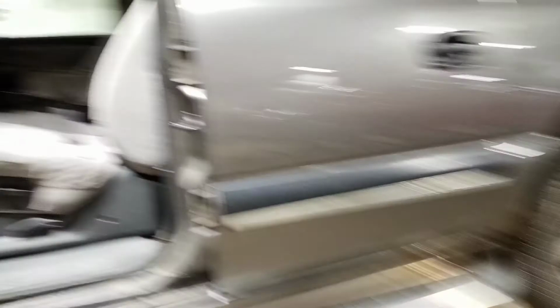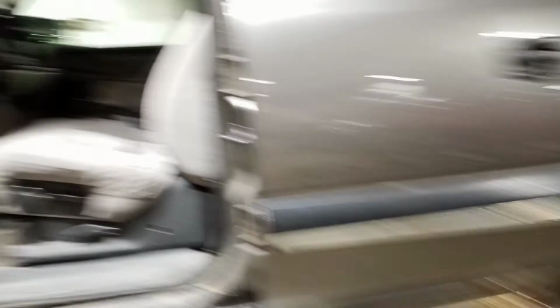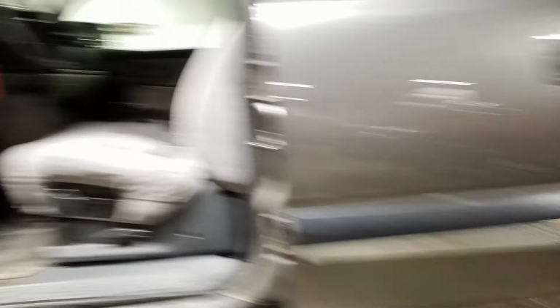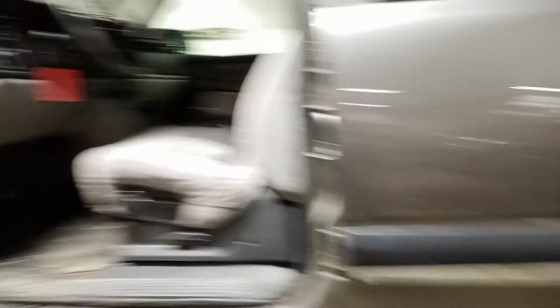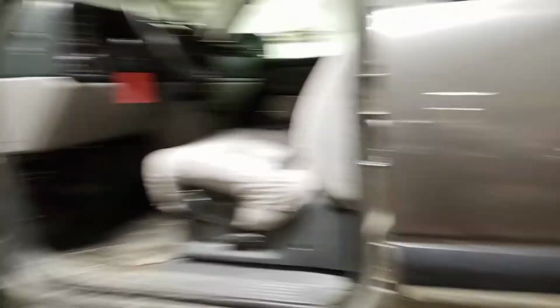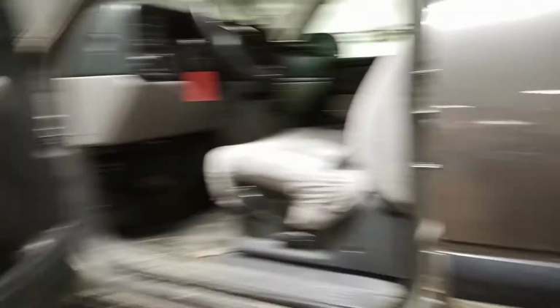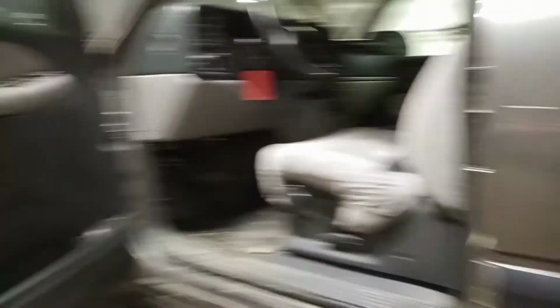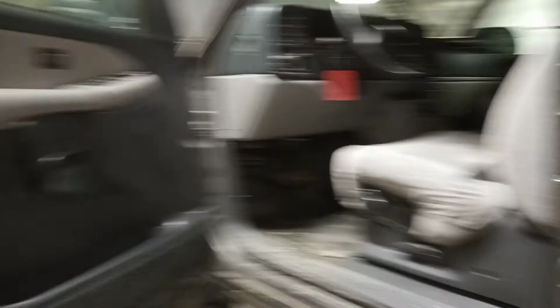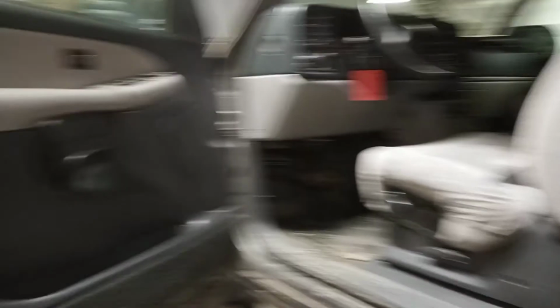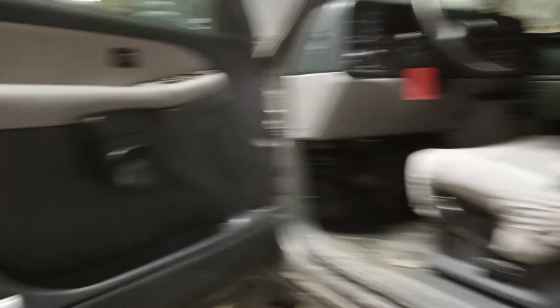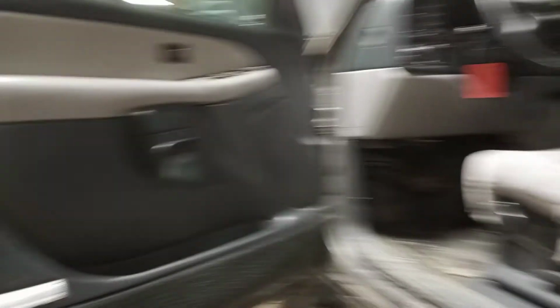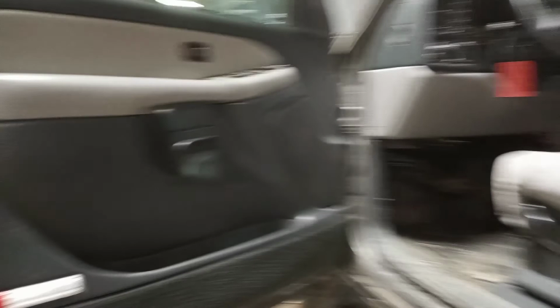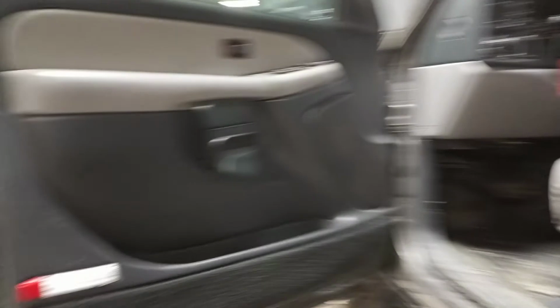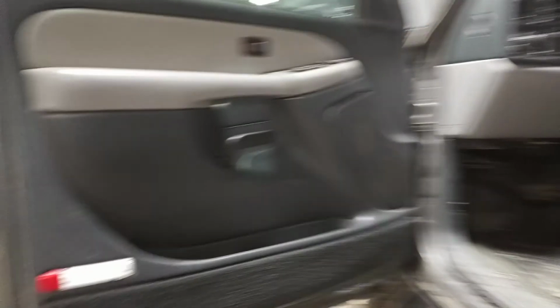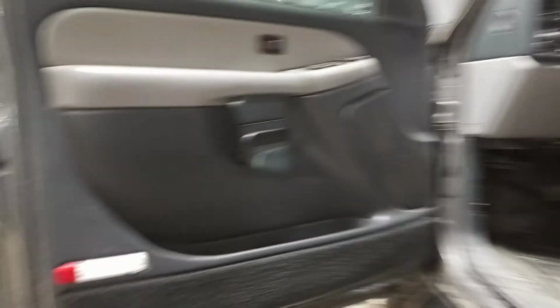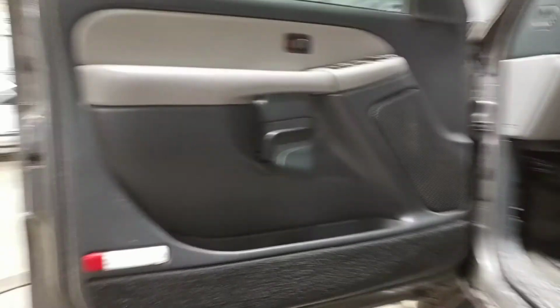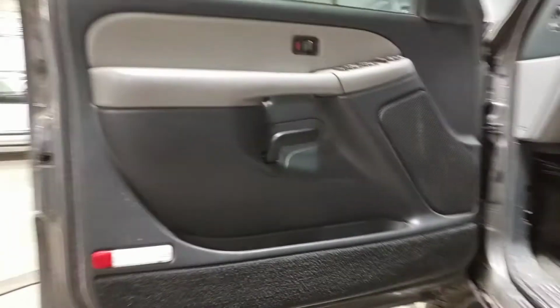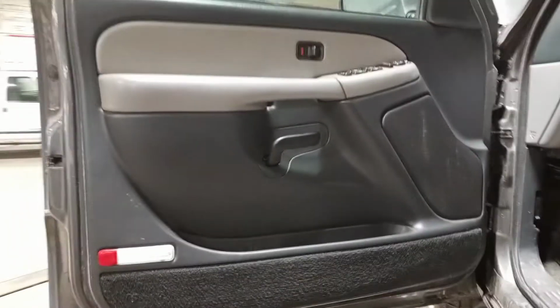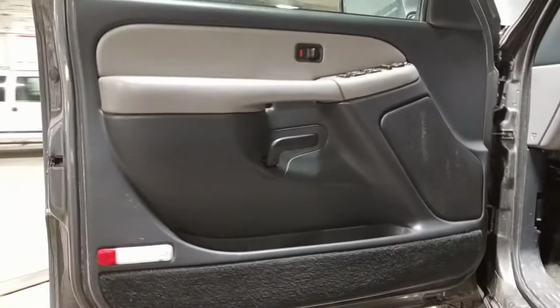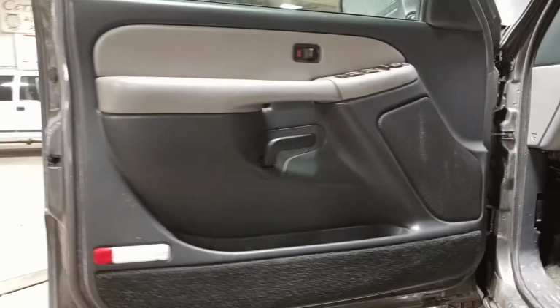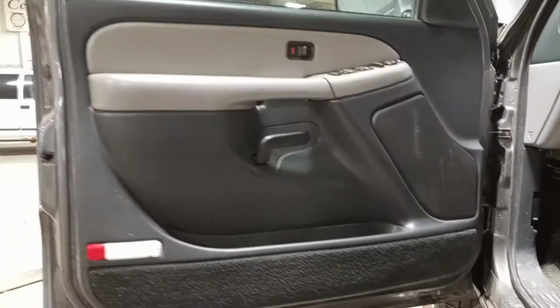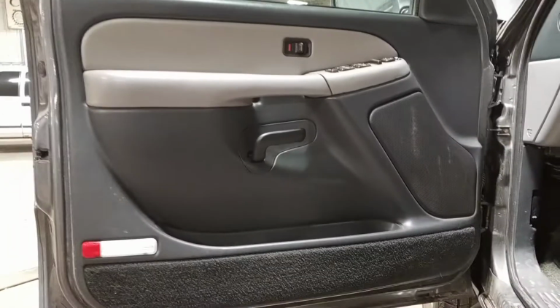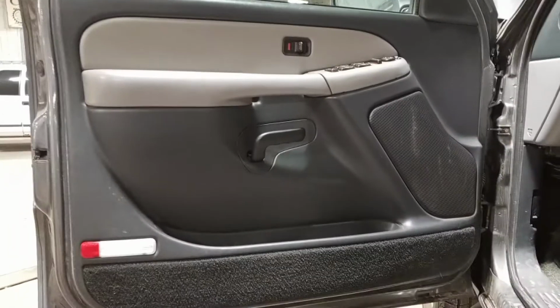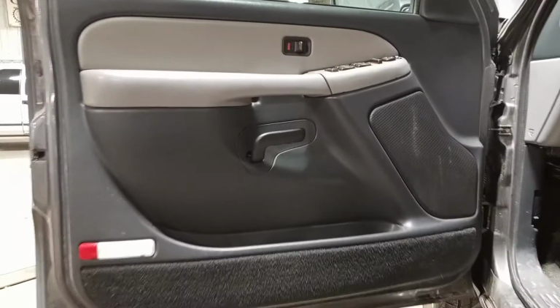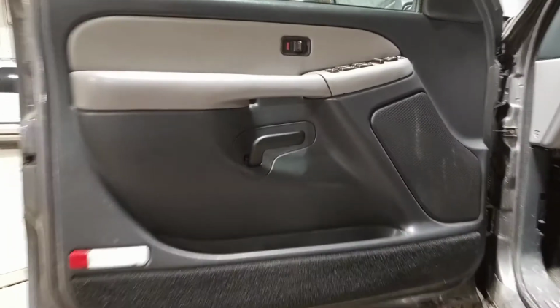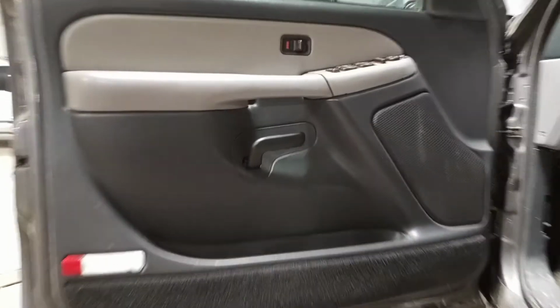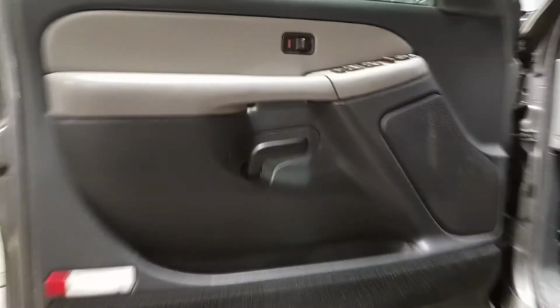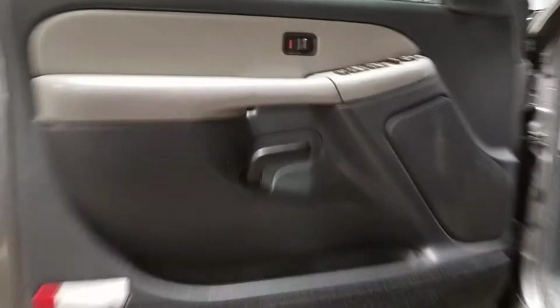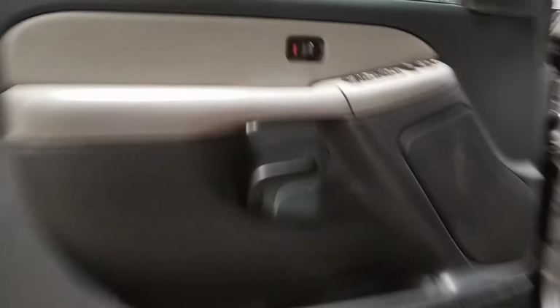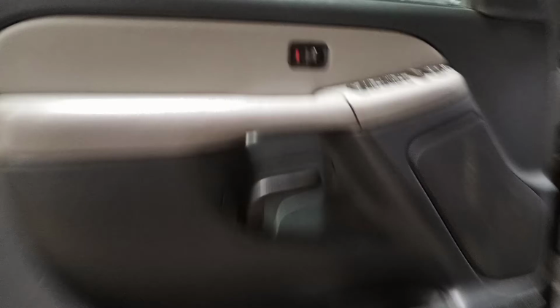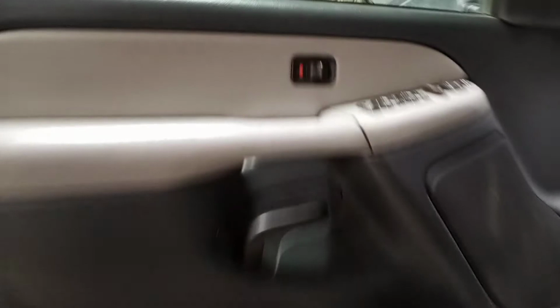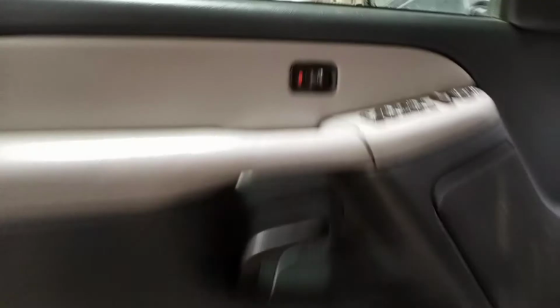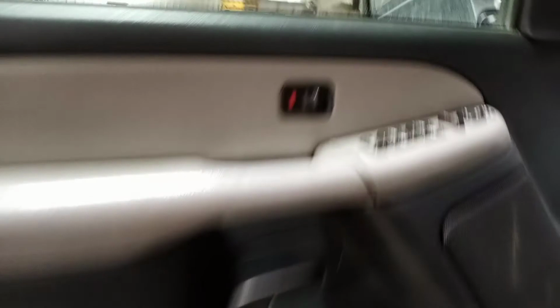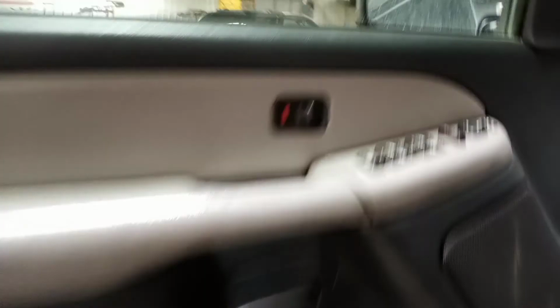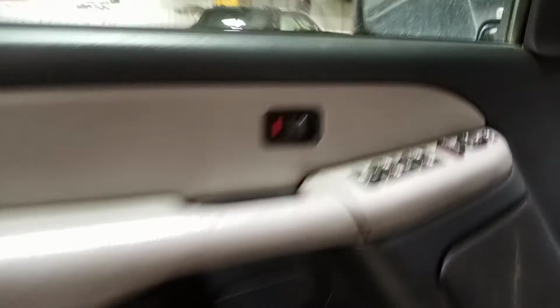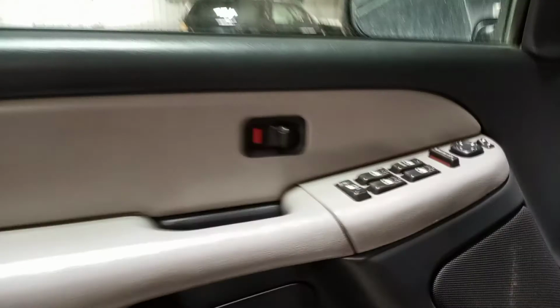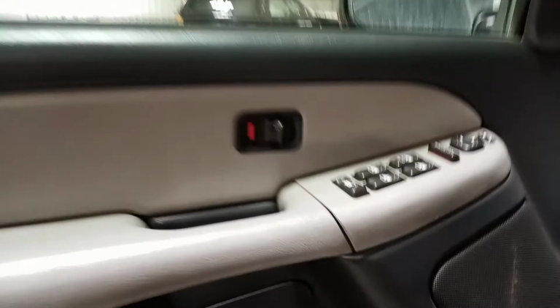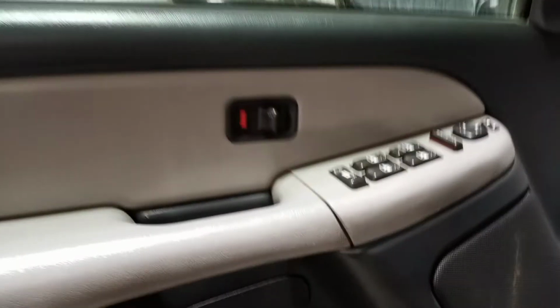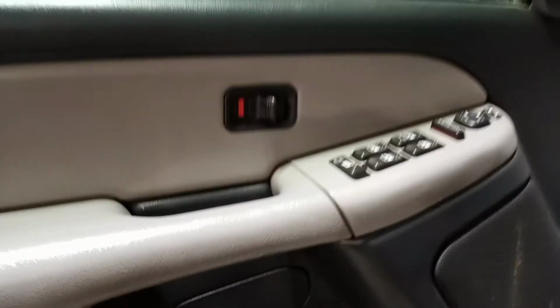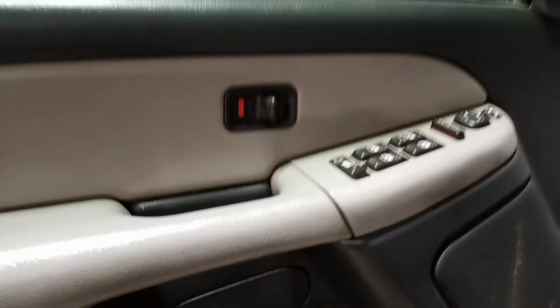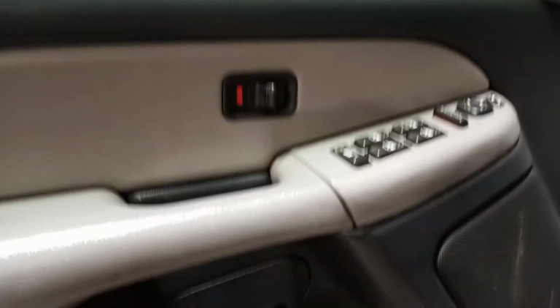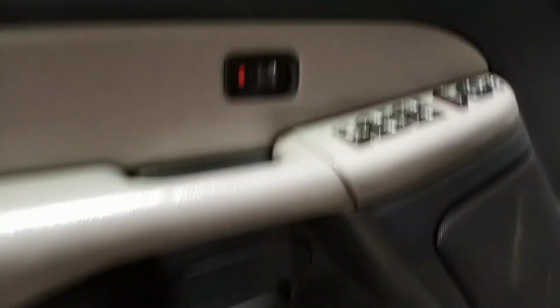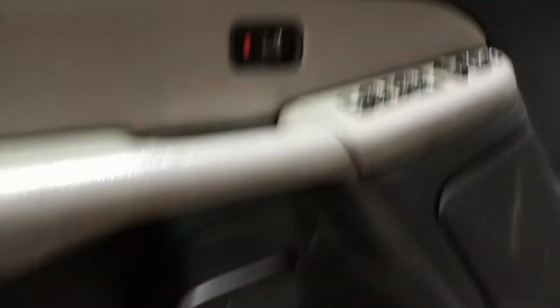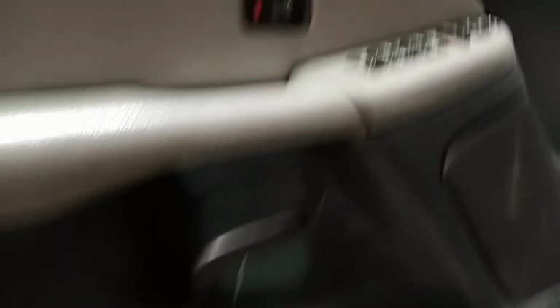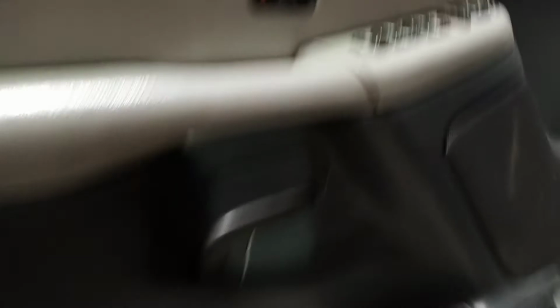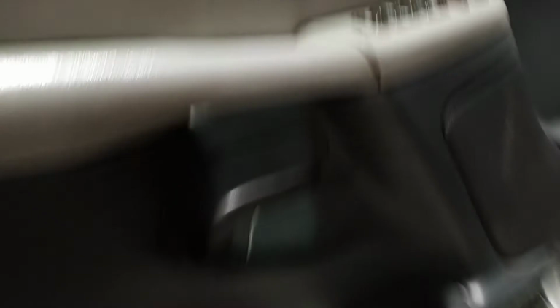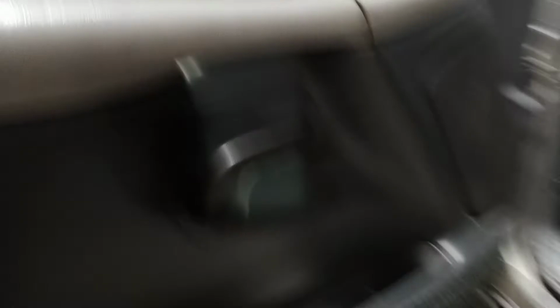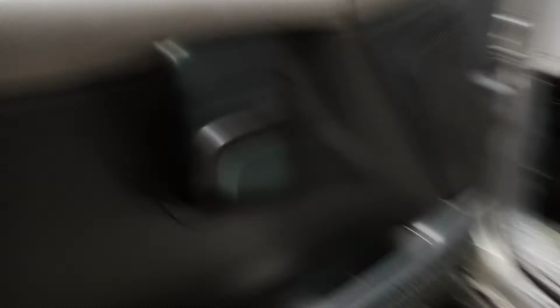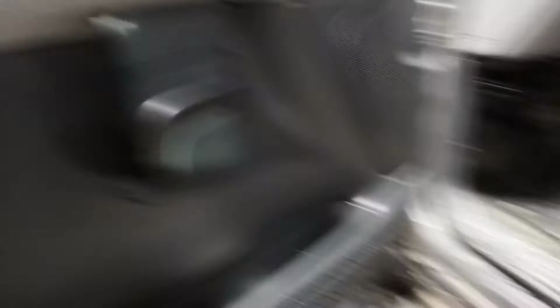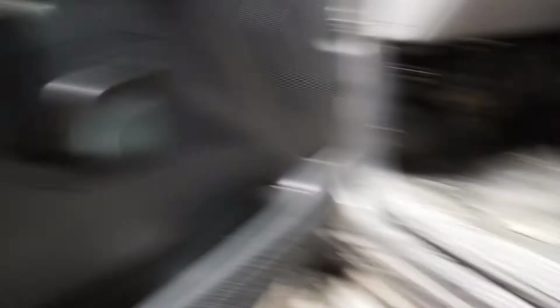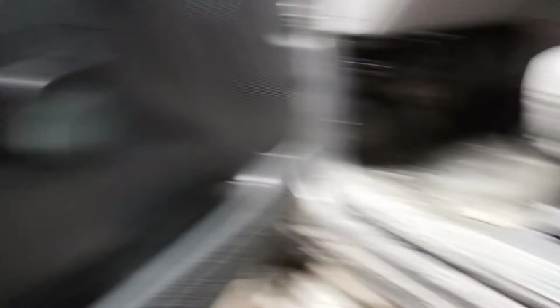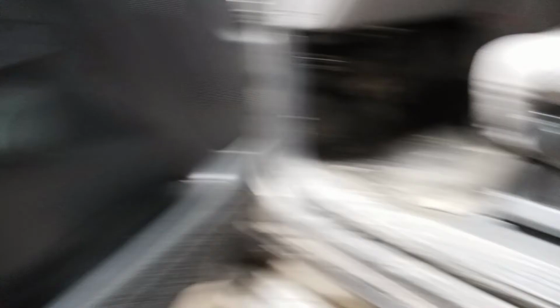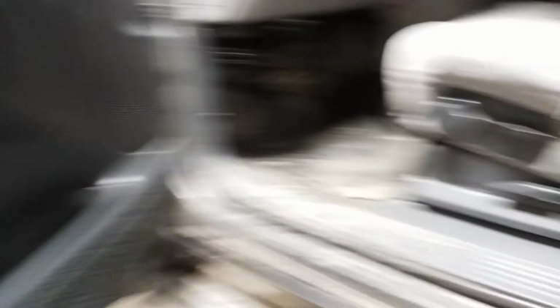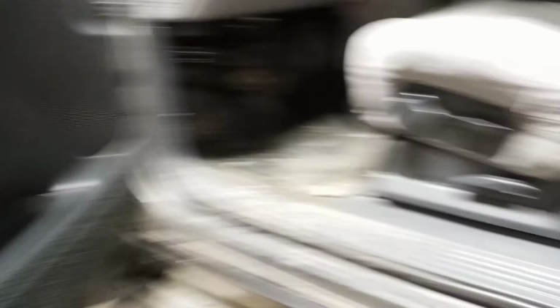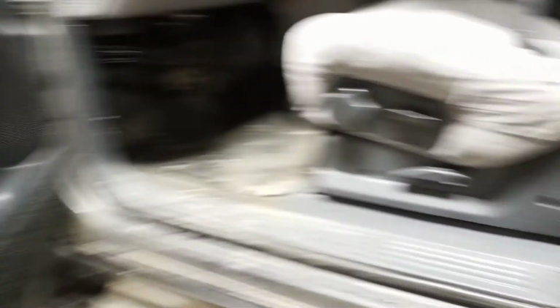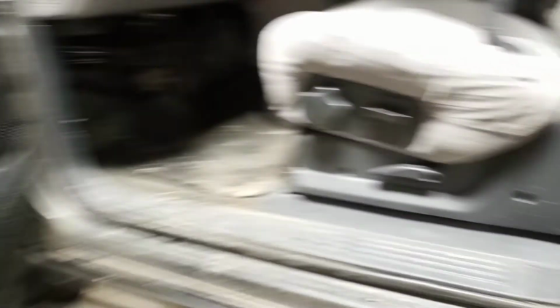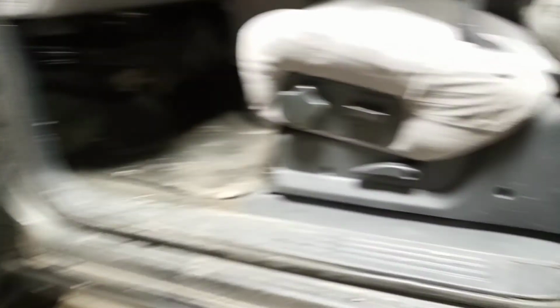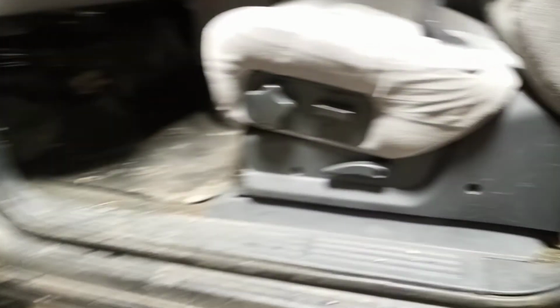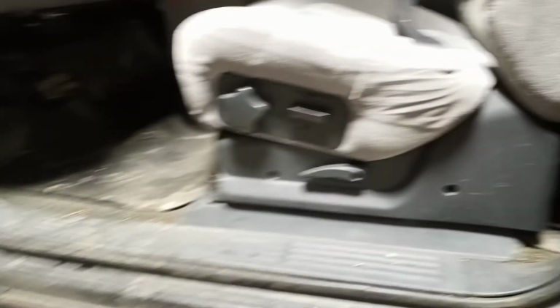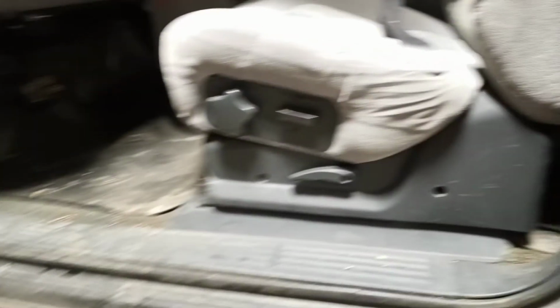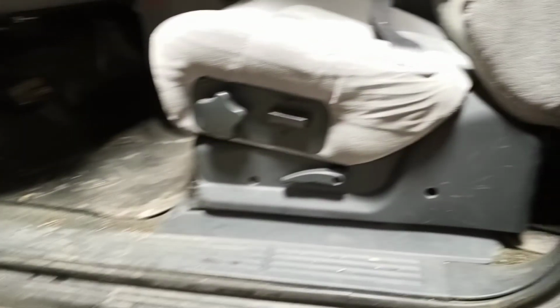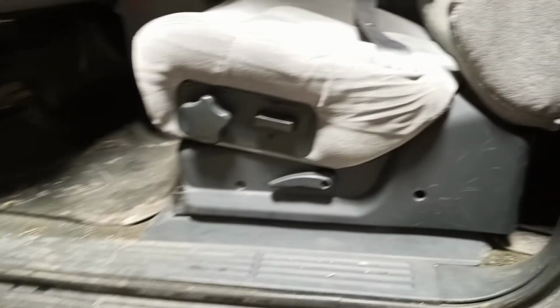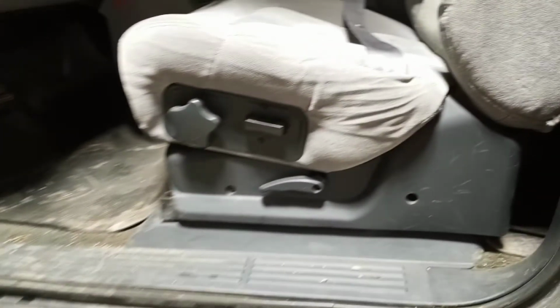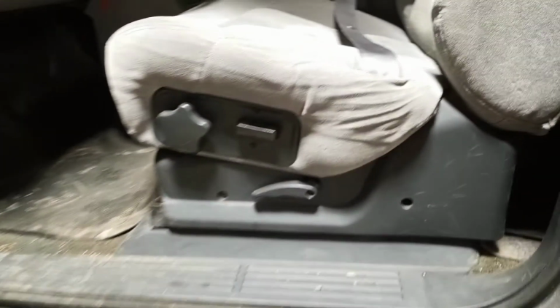Black and gray interior, power driver's seat, cloth seats.